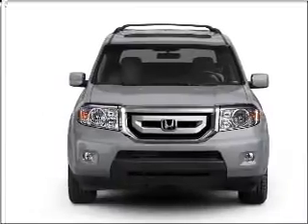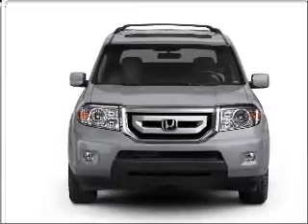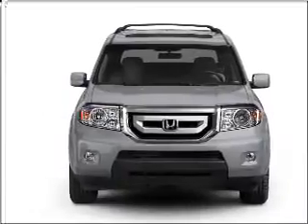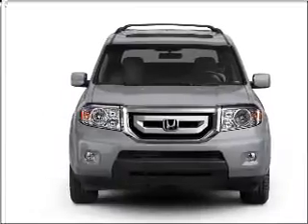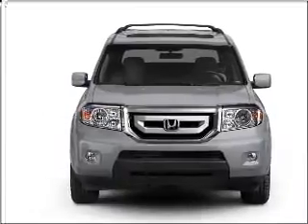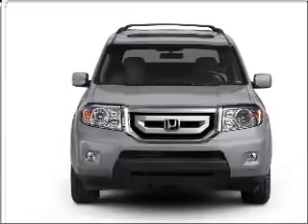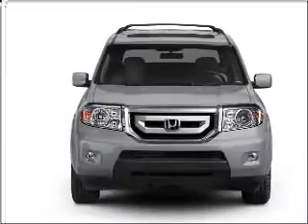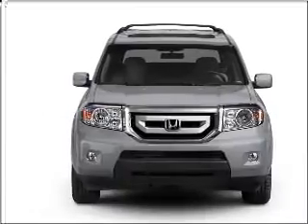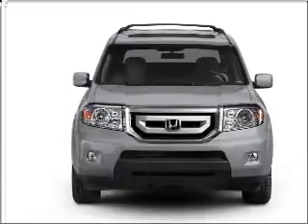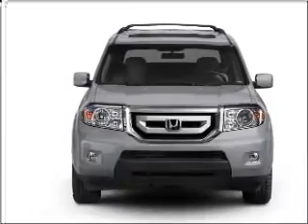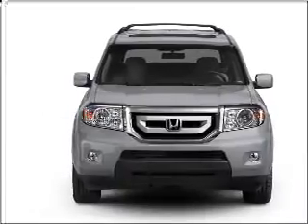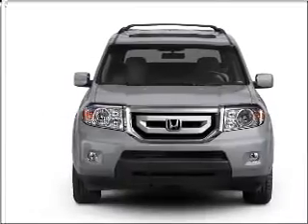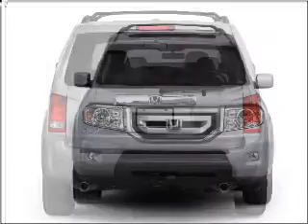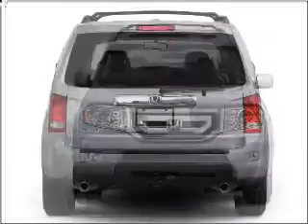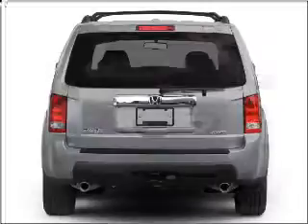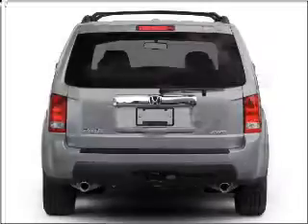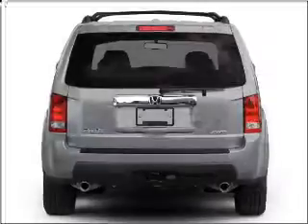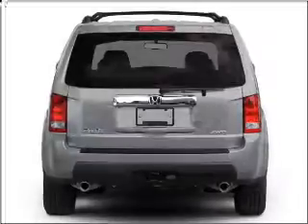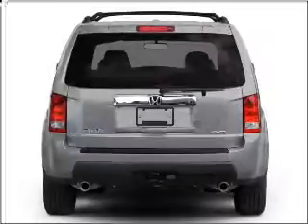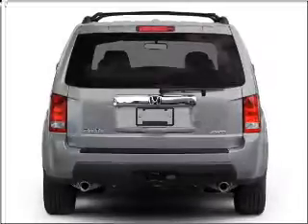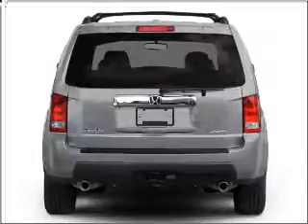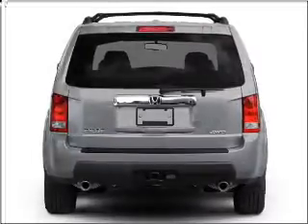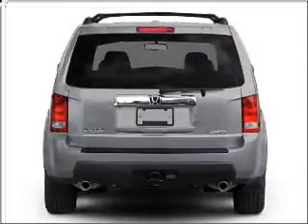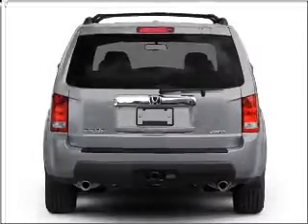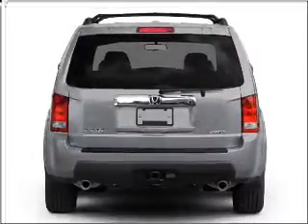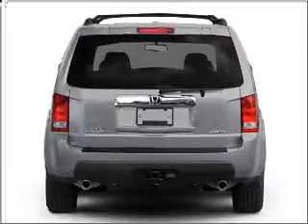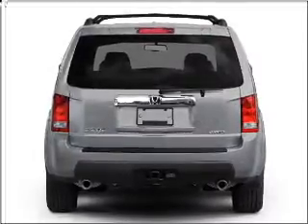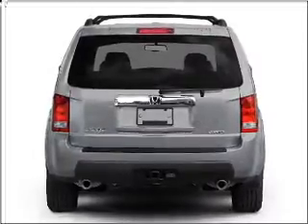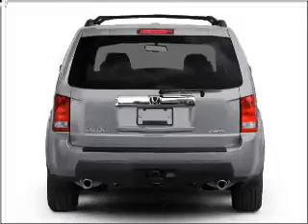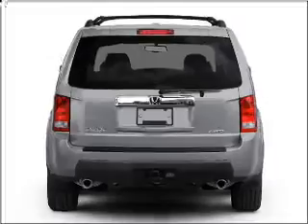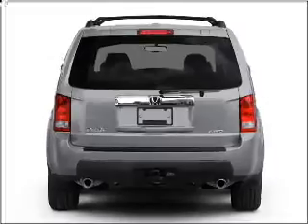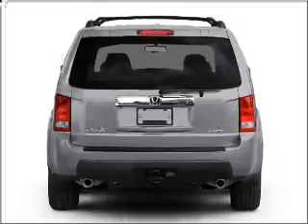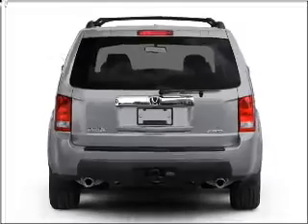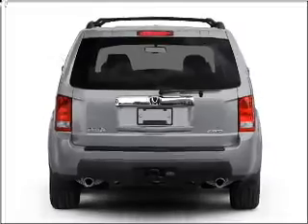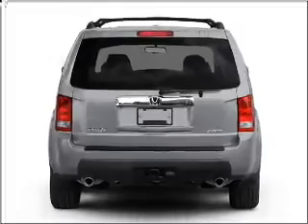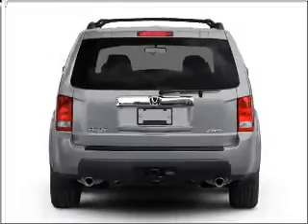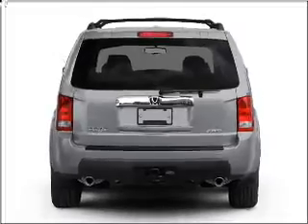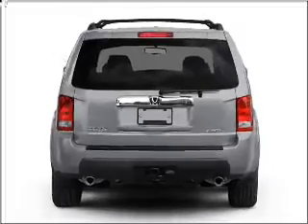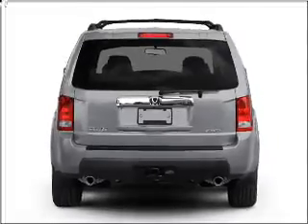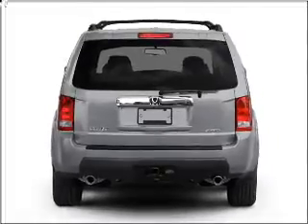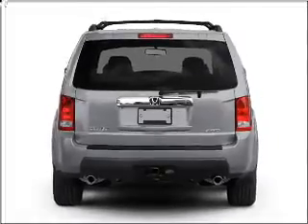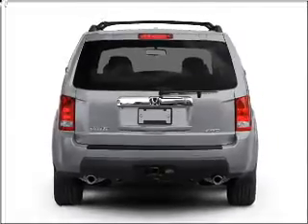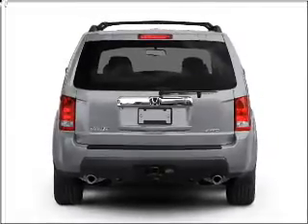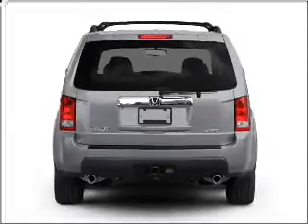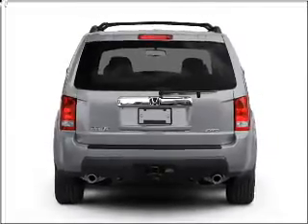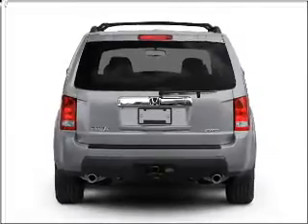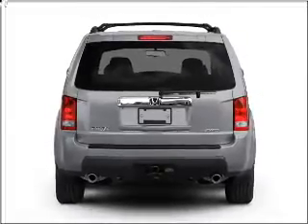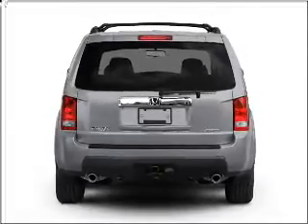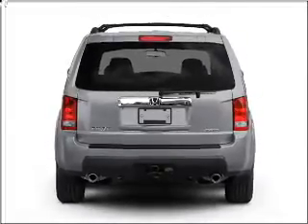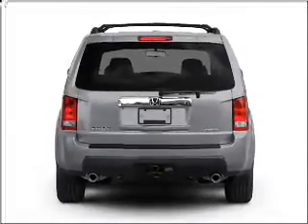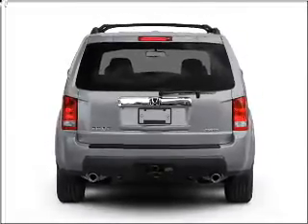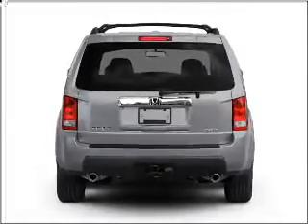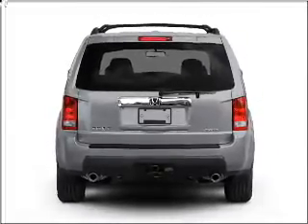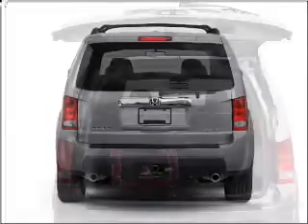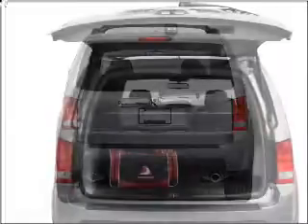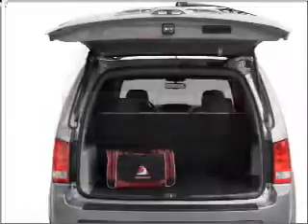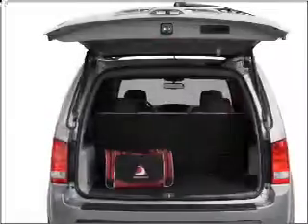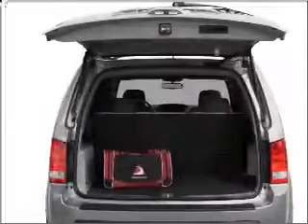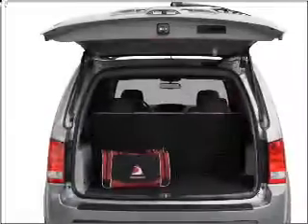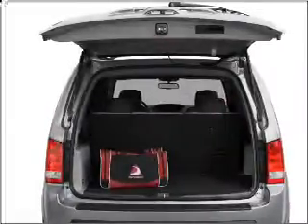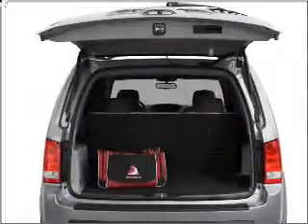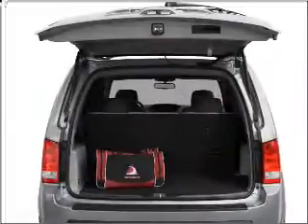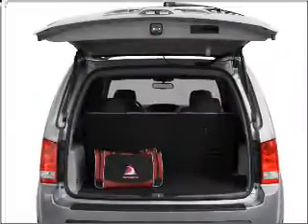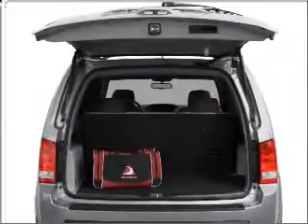With a solid 6-cylinder engine connected to a smooth shifting 5-speed automatic transmission. Premium wheels give a more luxurious look.